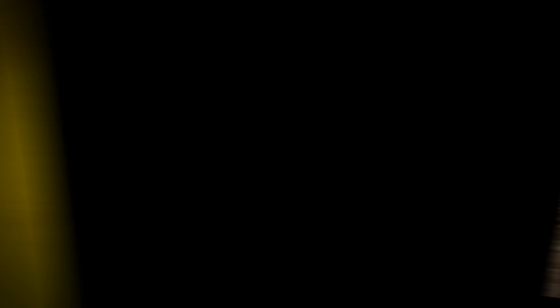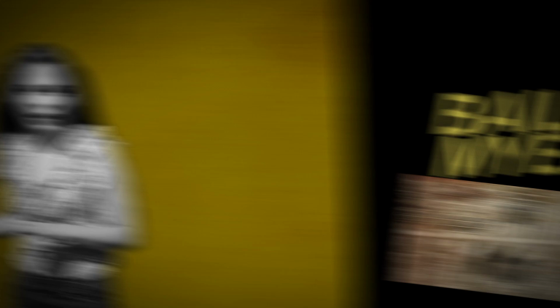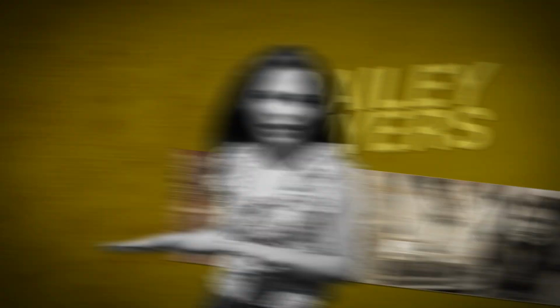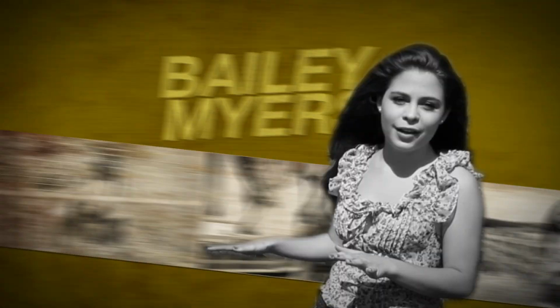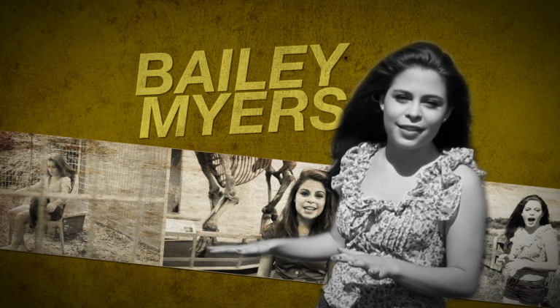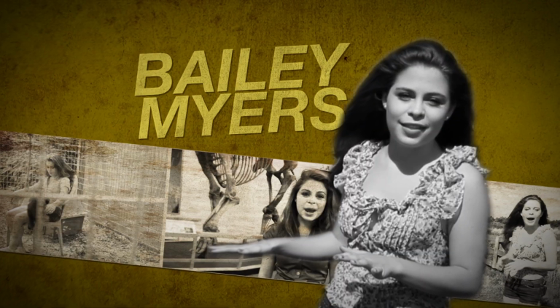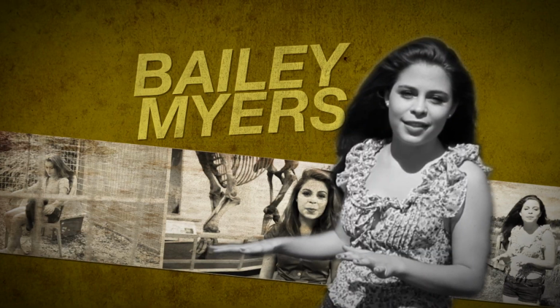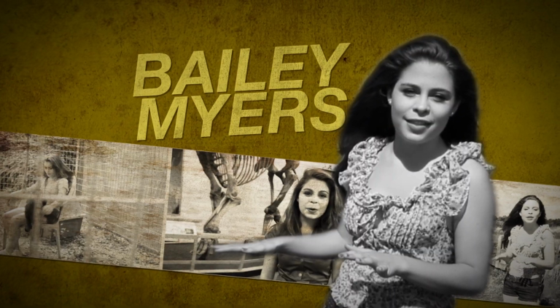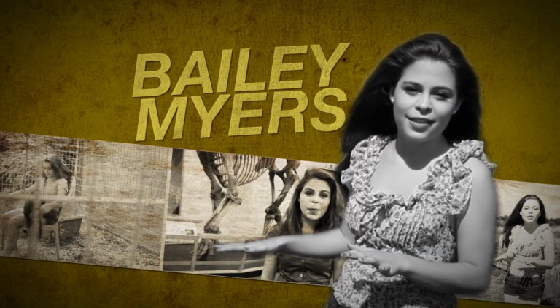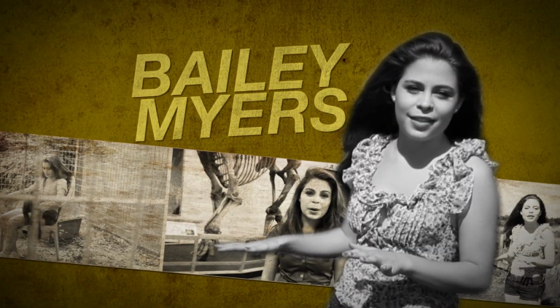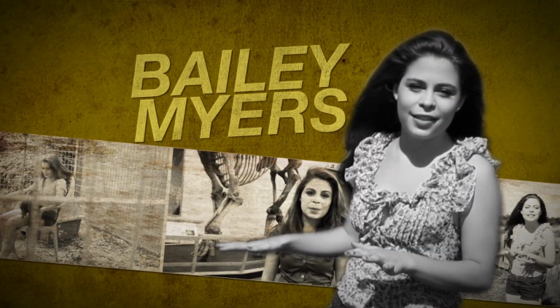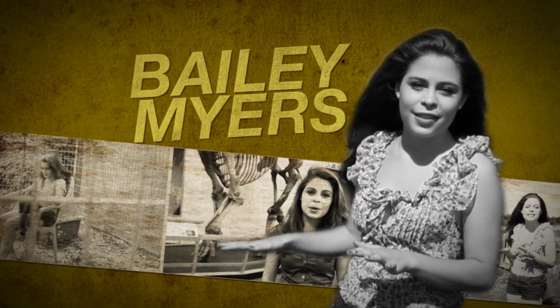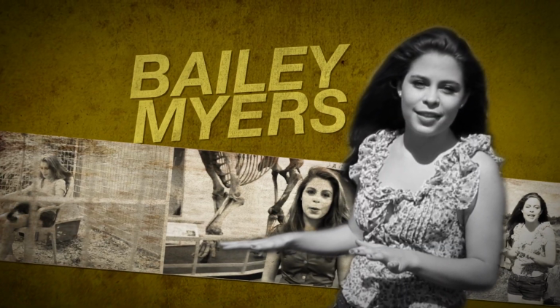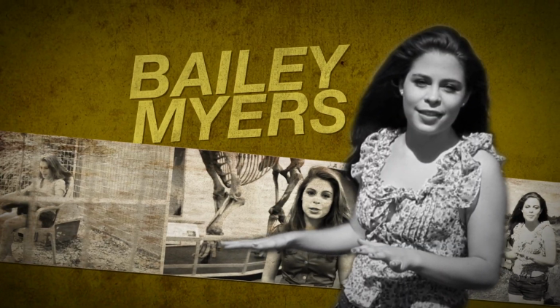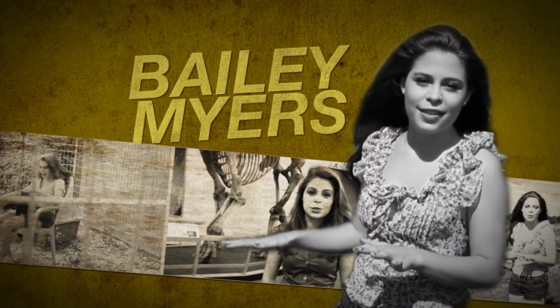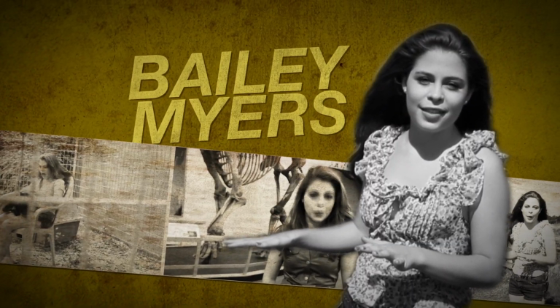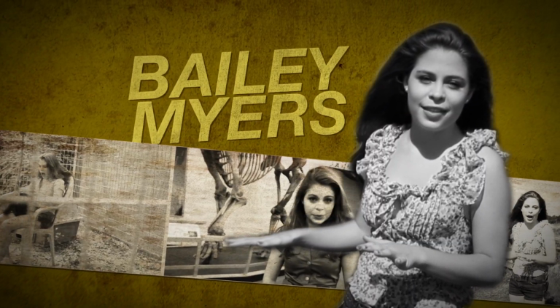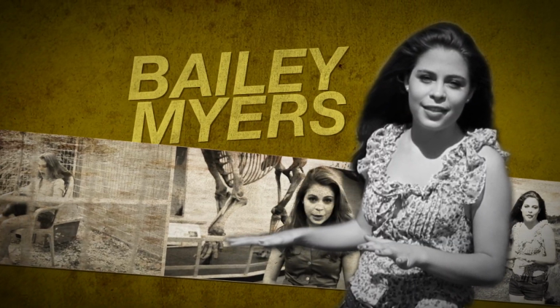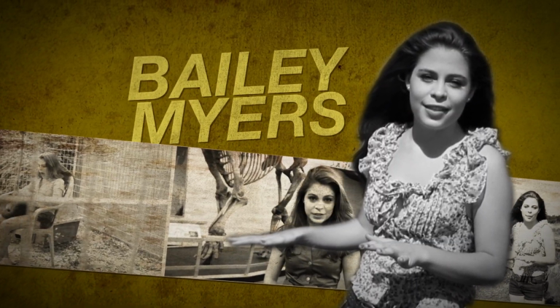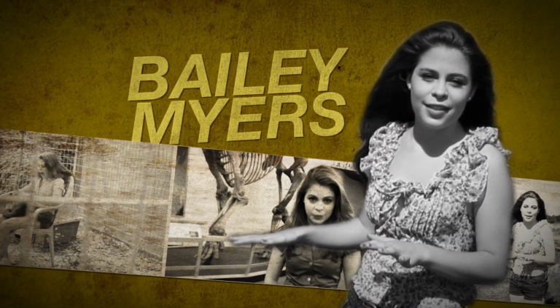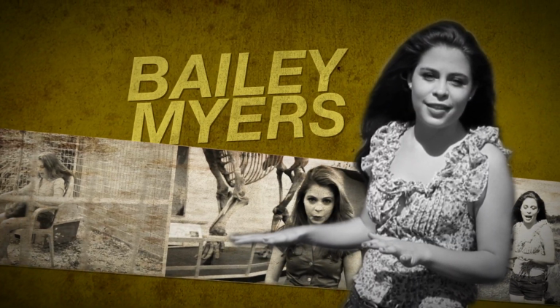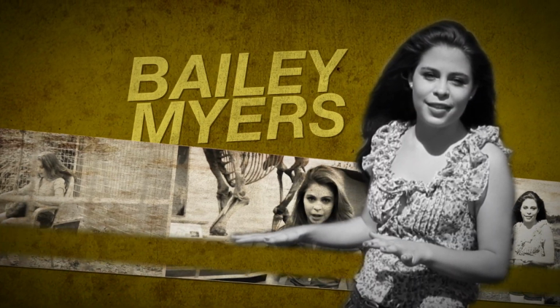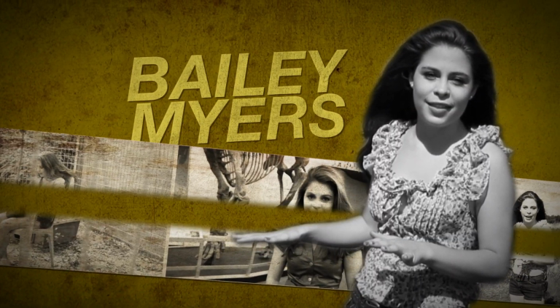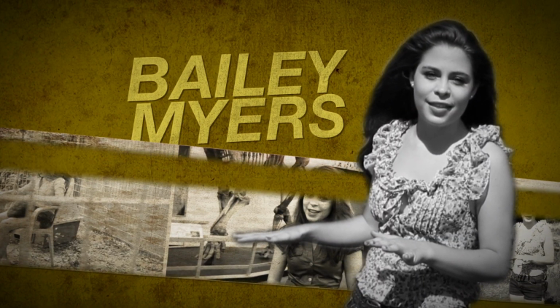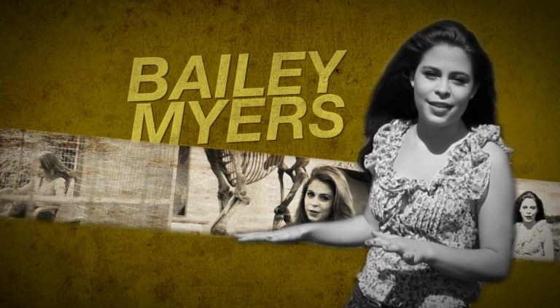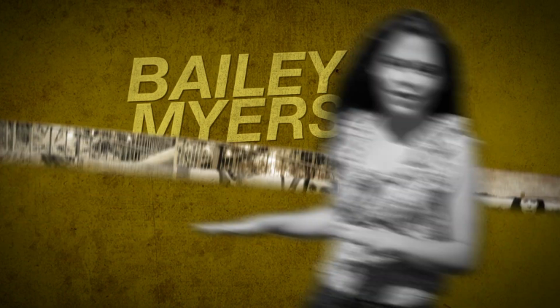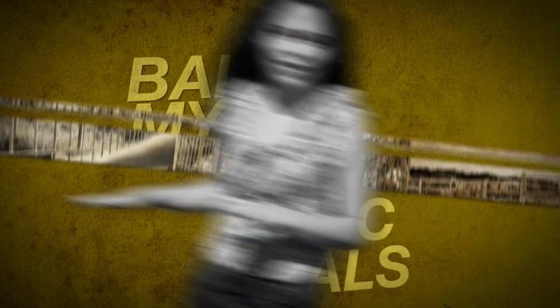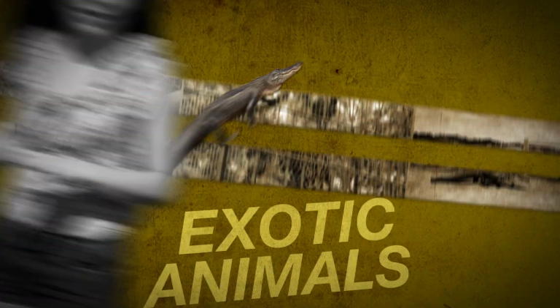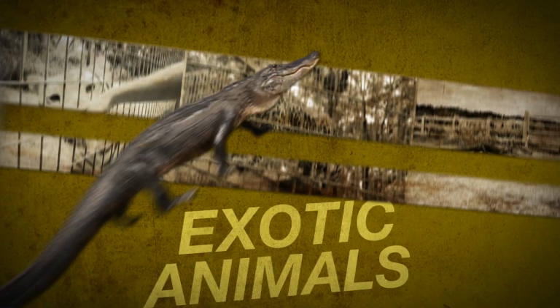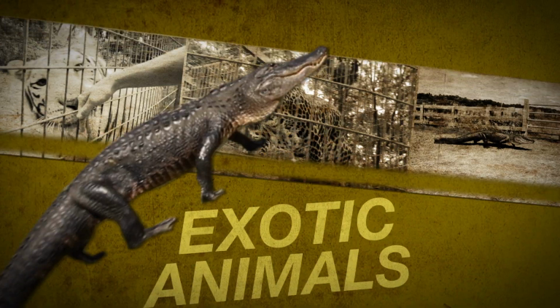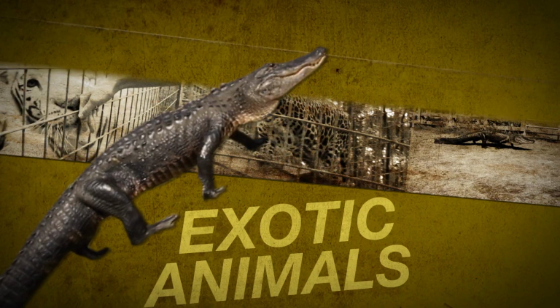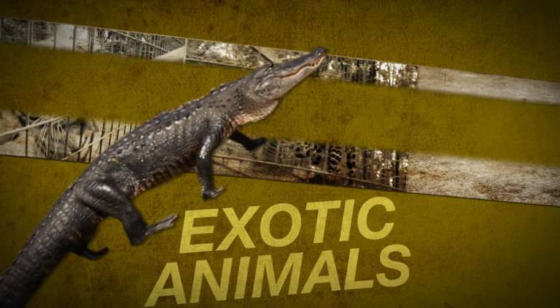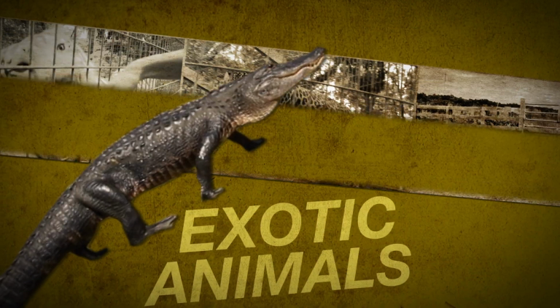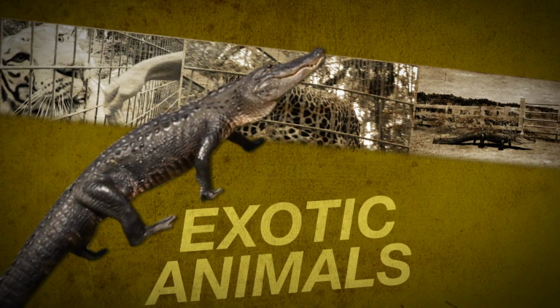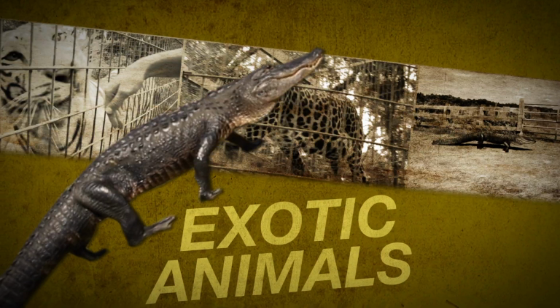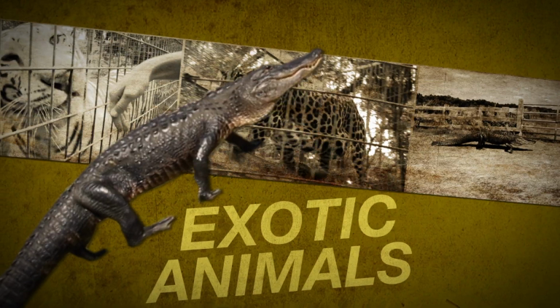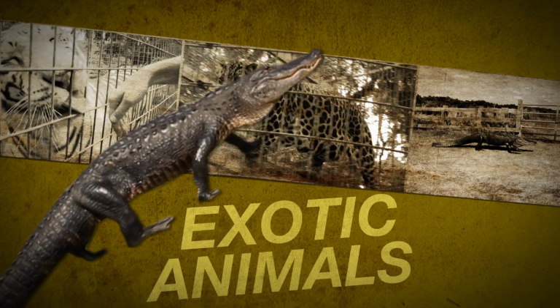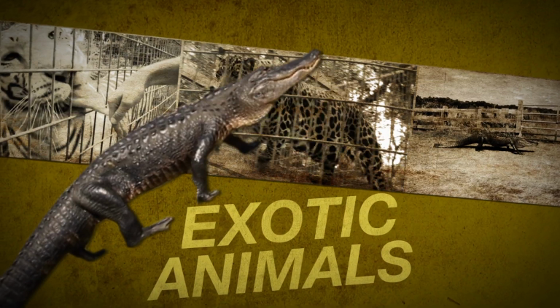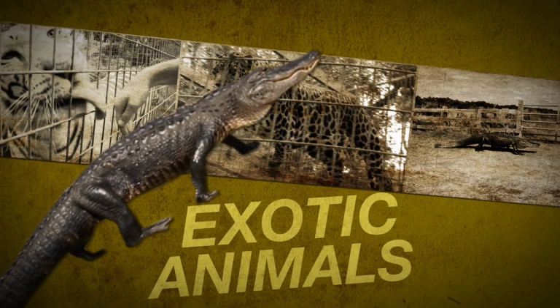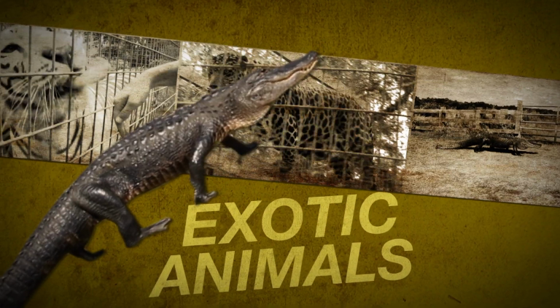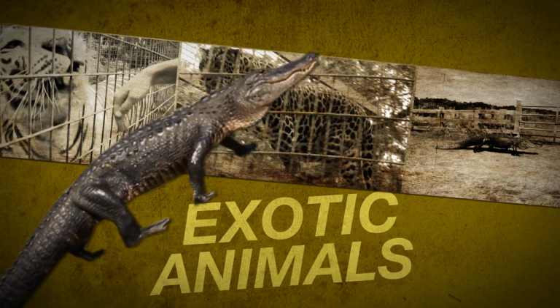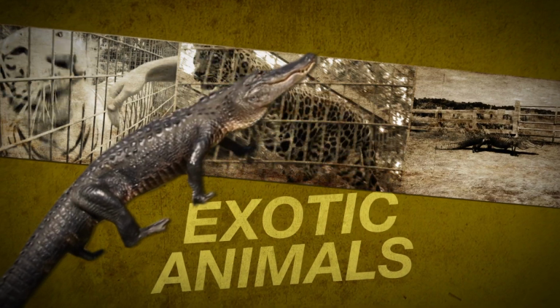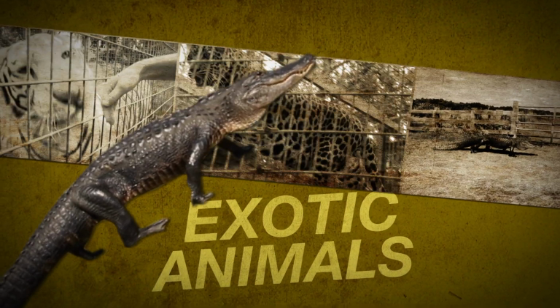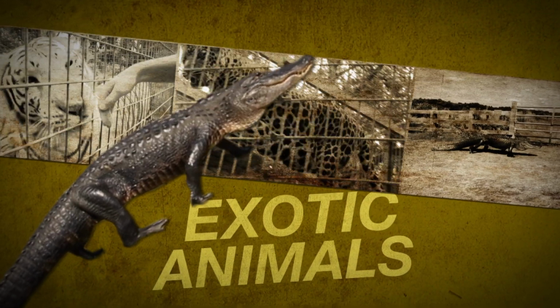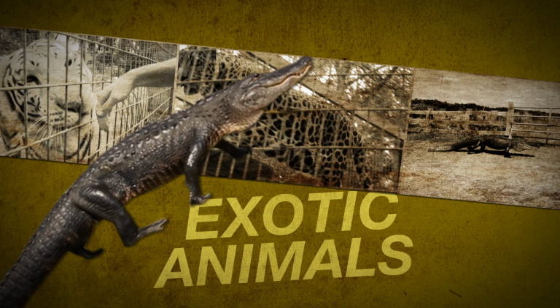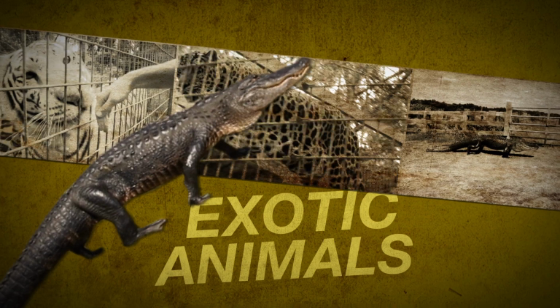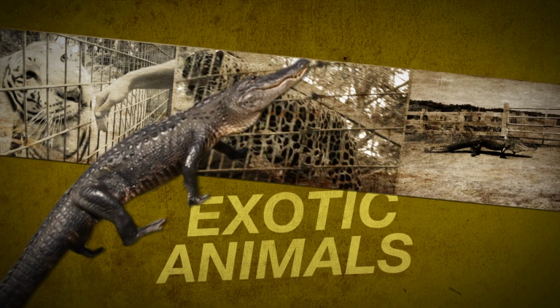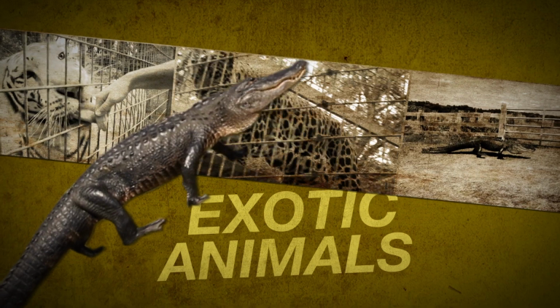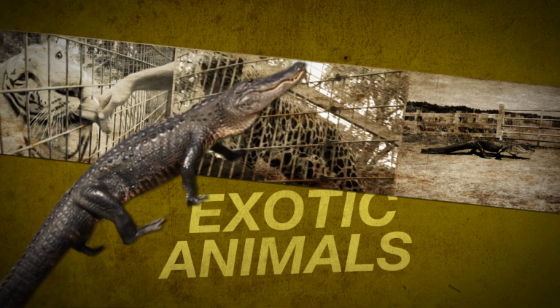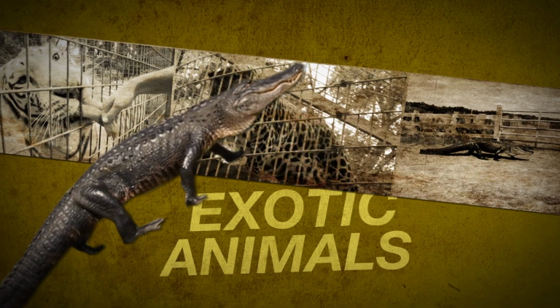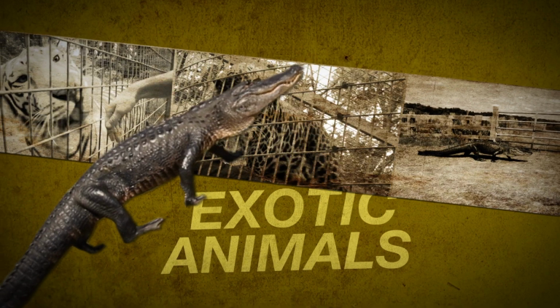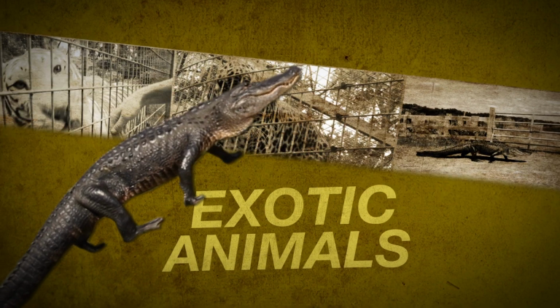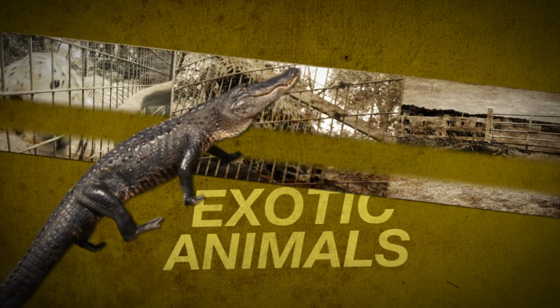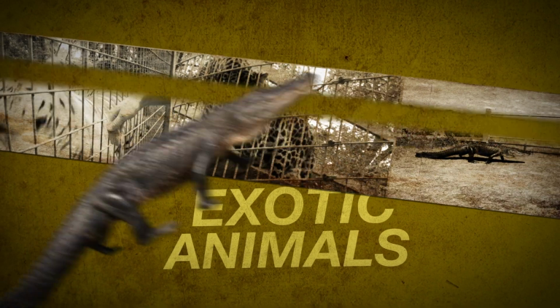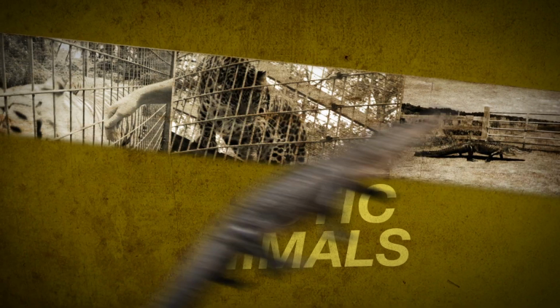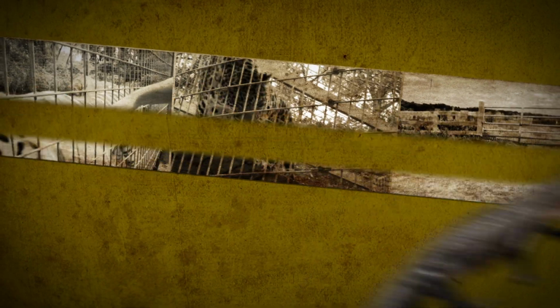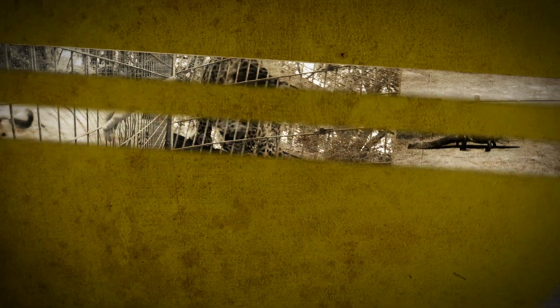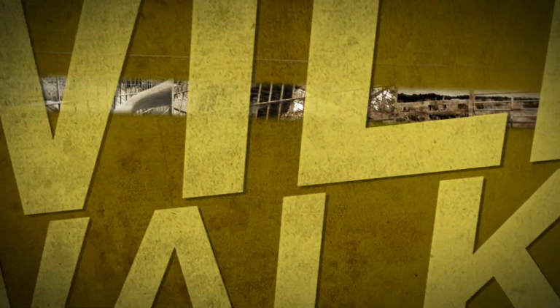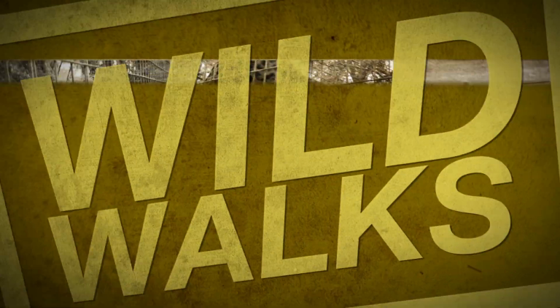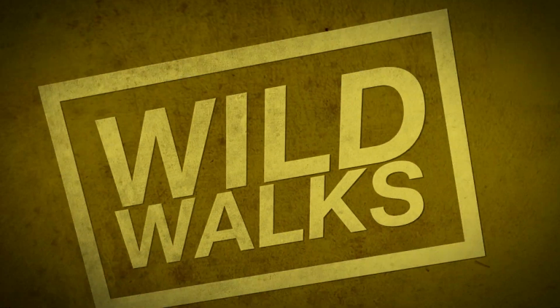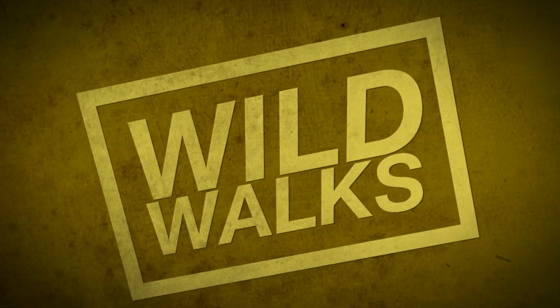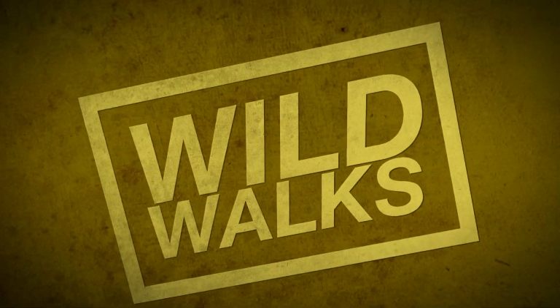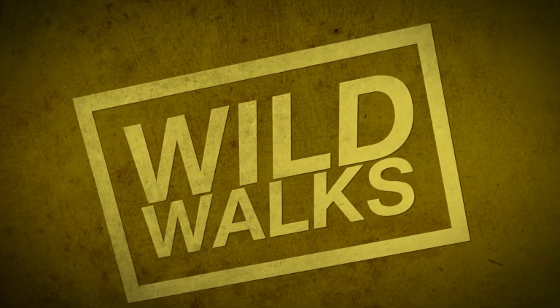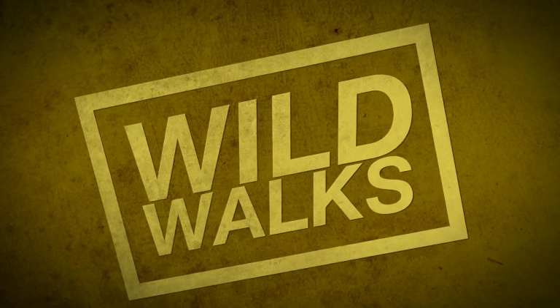I'm Bailey Meyers. If it's wild, wacky, or weird — from museums to exotic animals — you'll find it on Wild Walks.